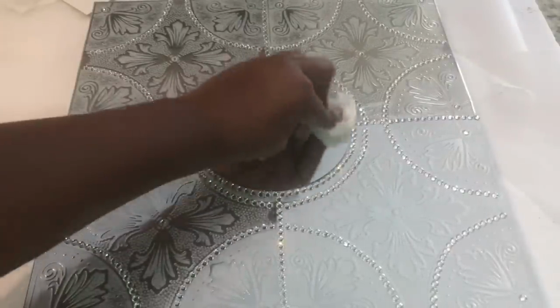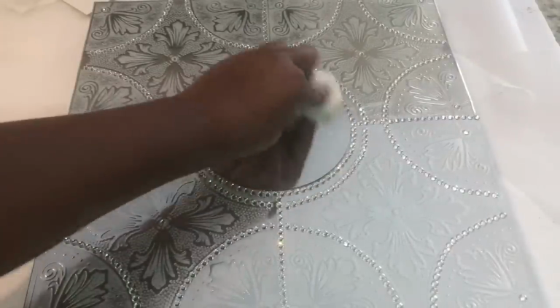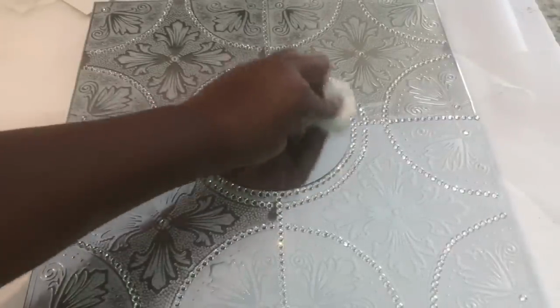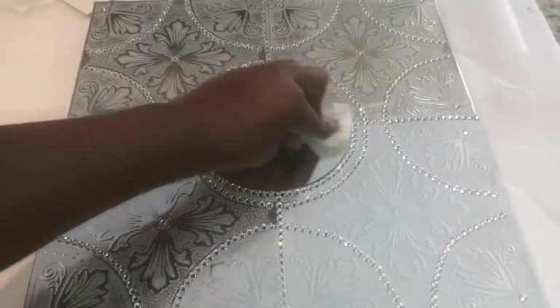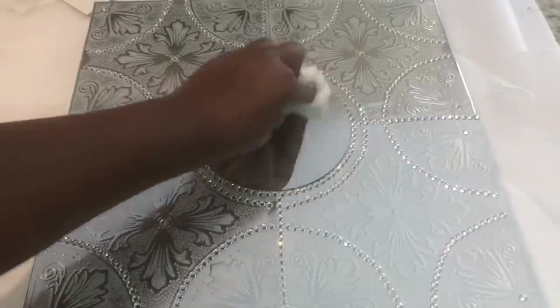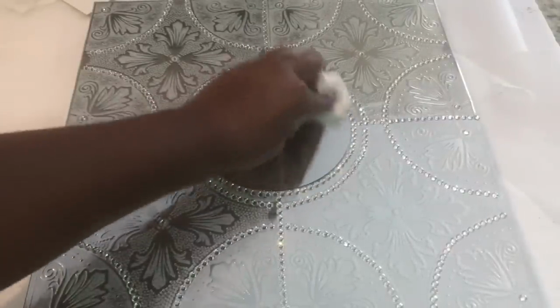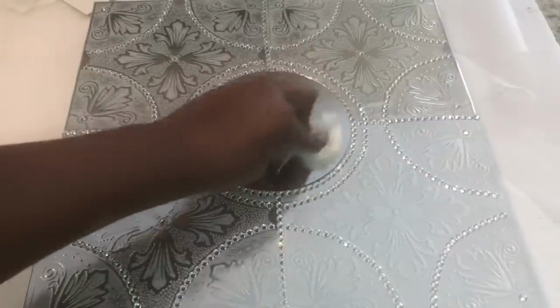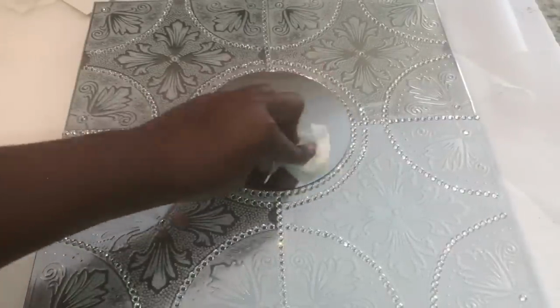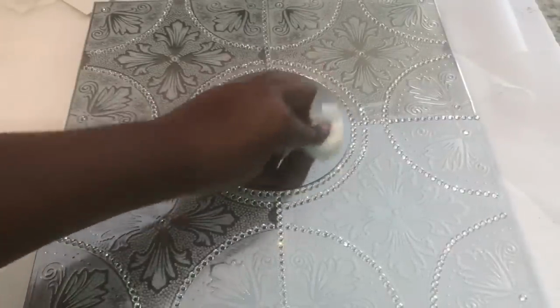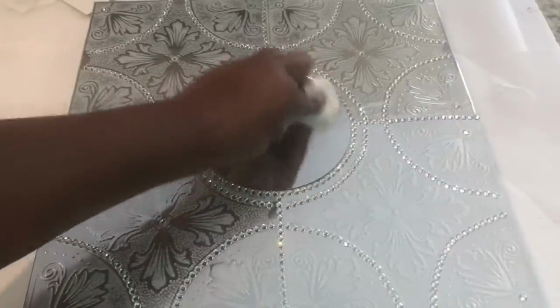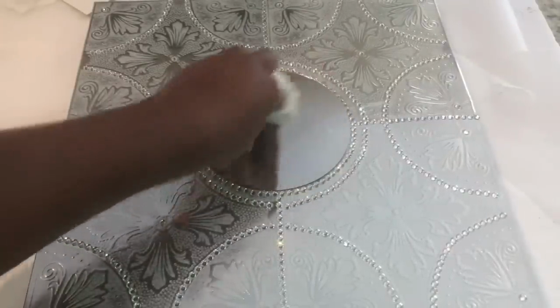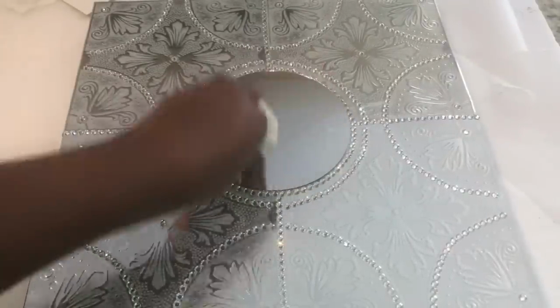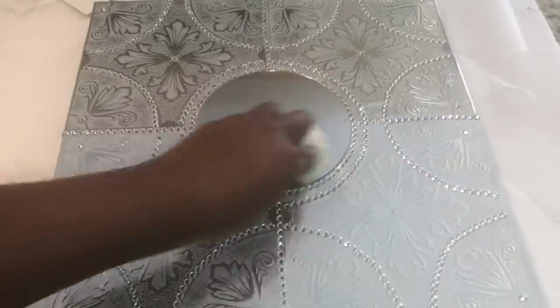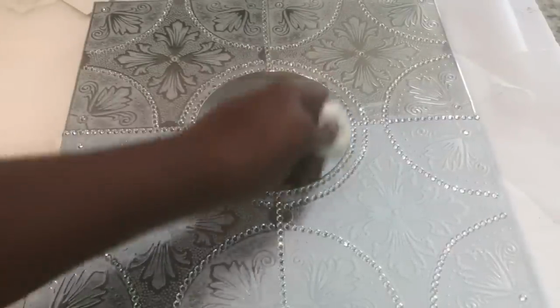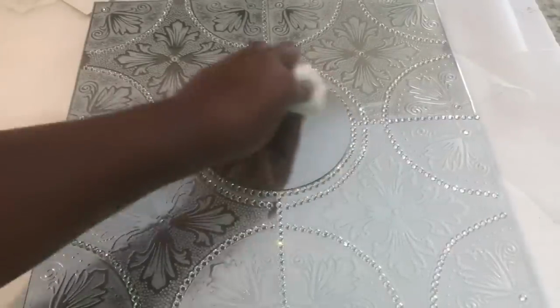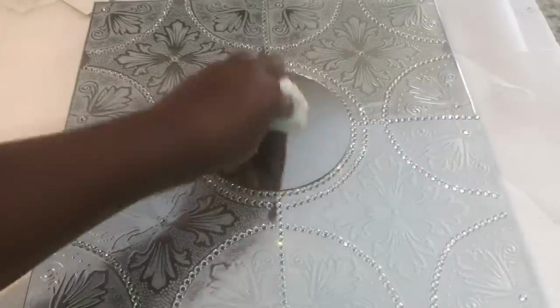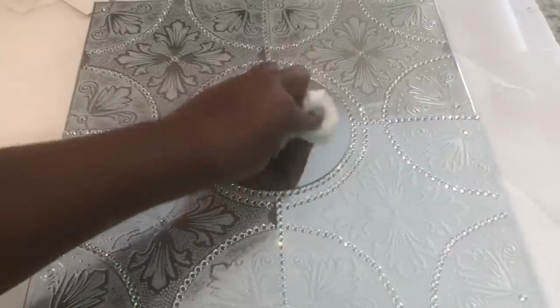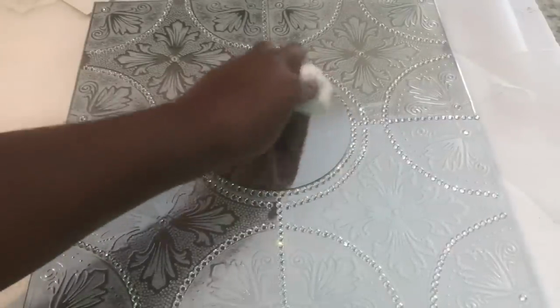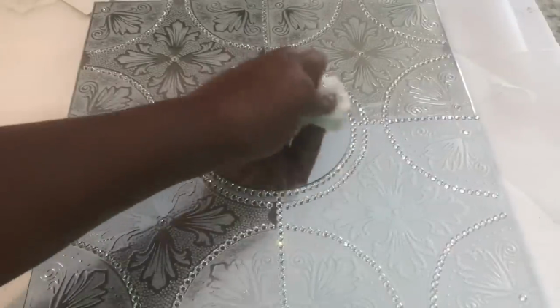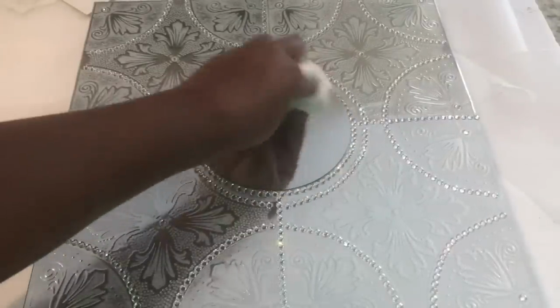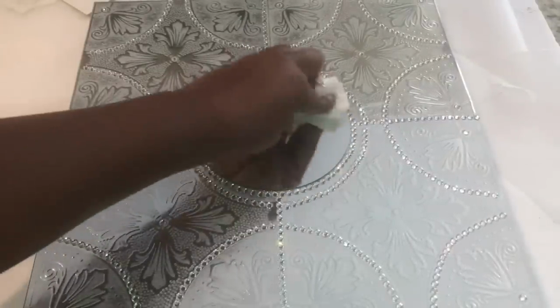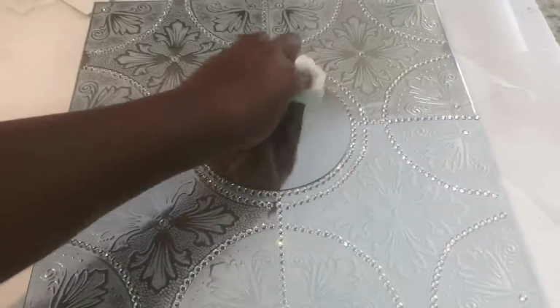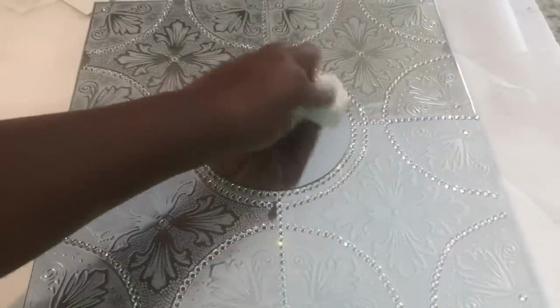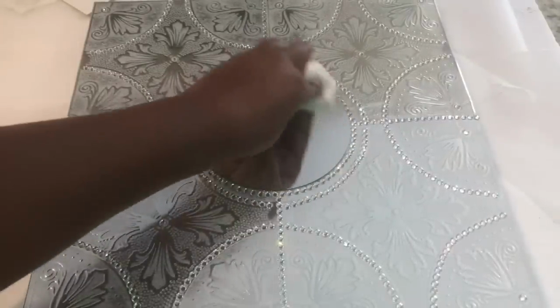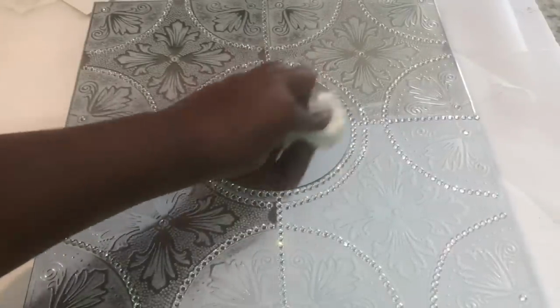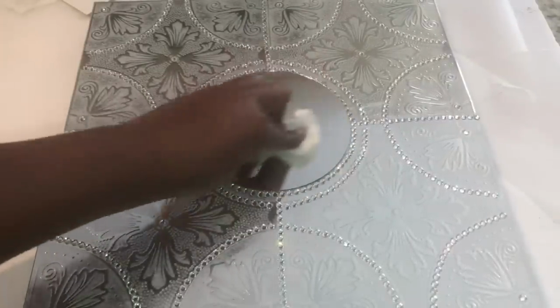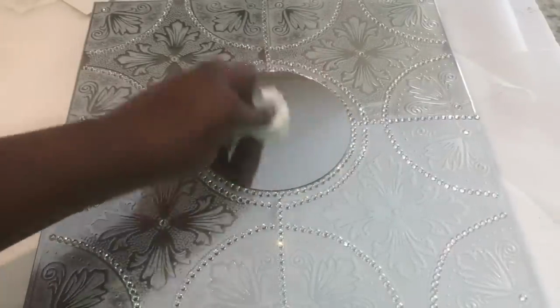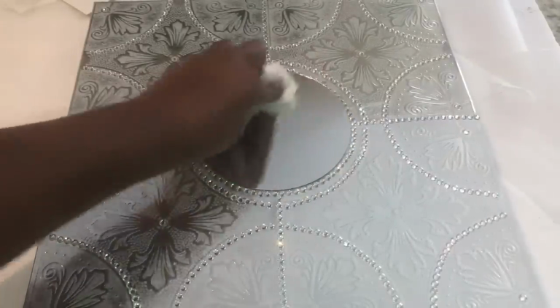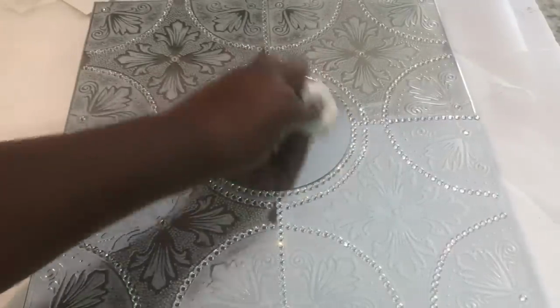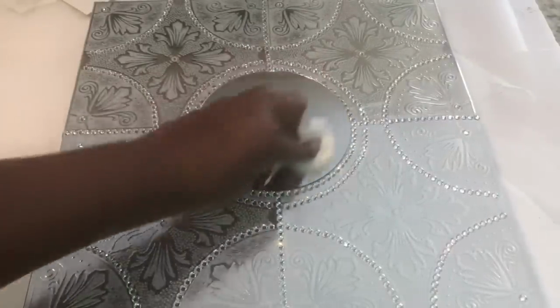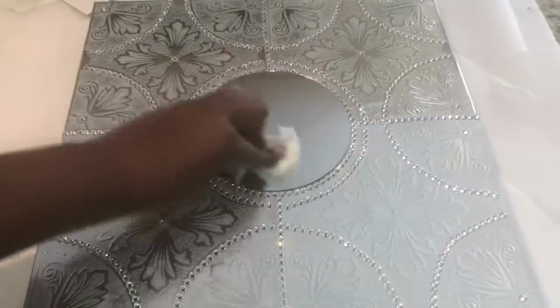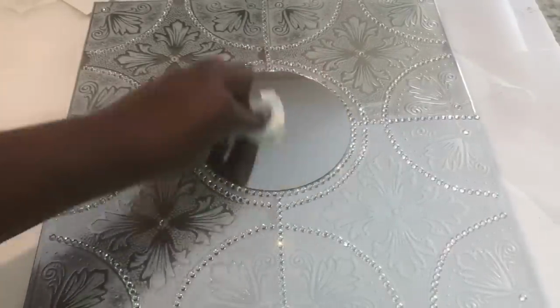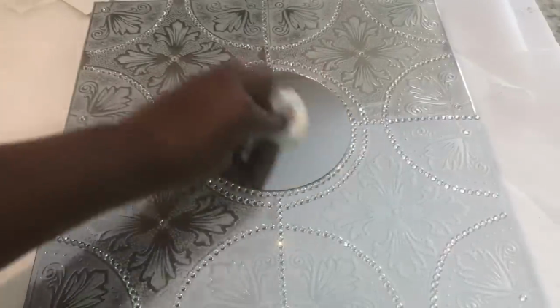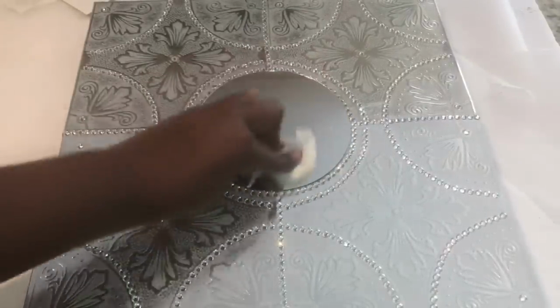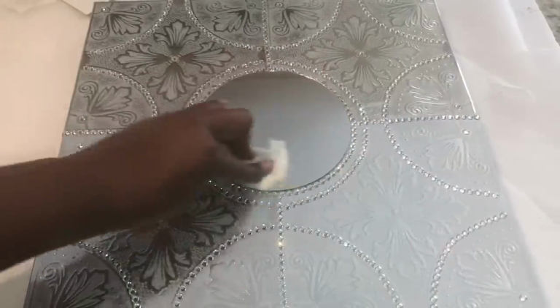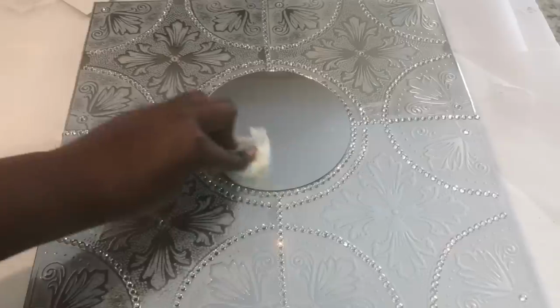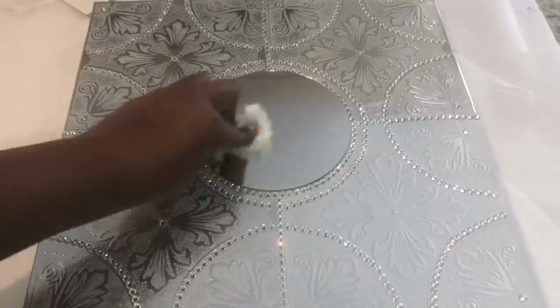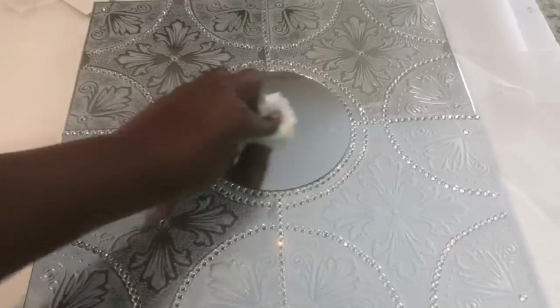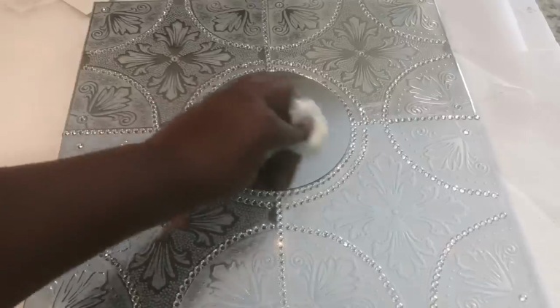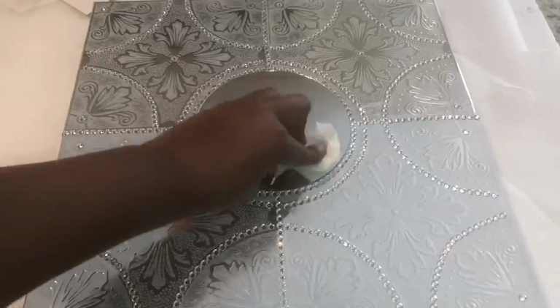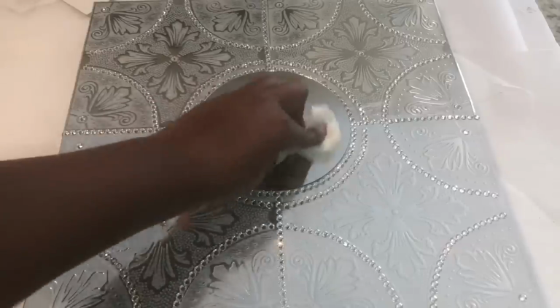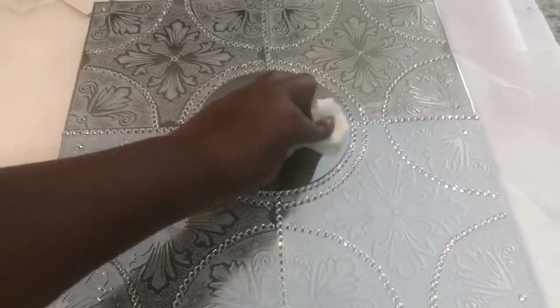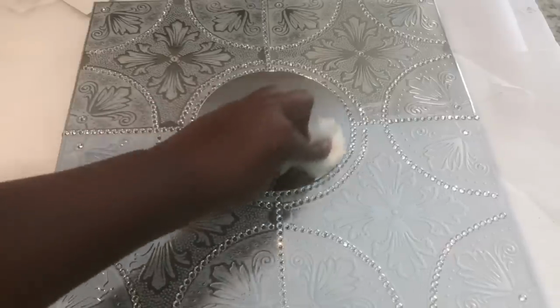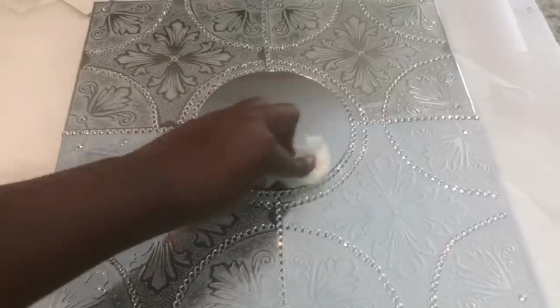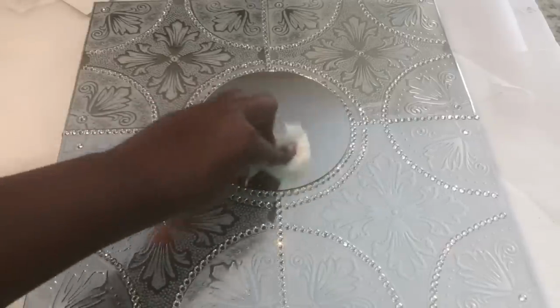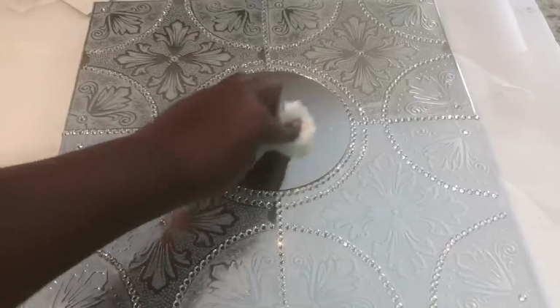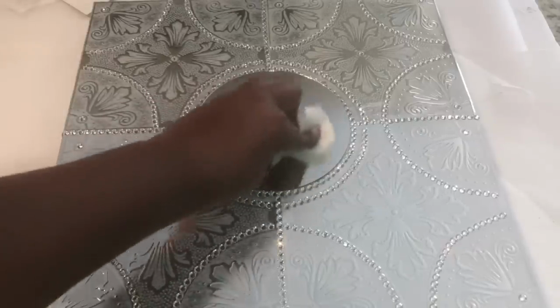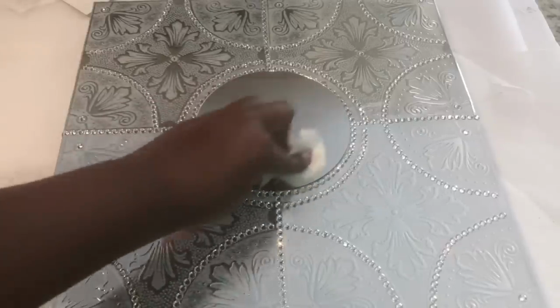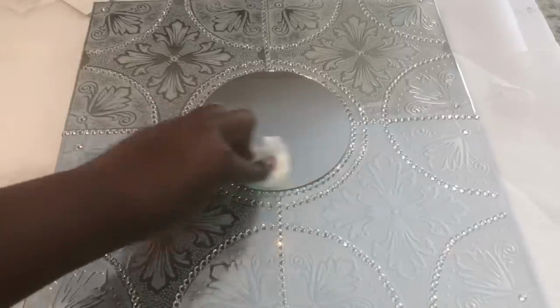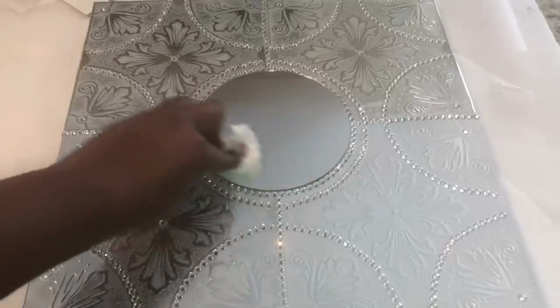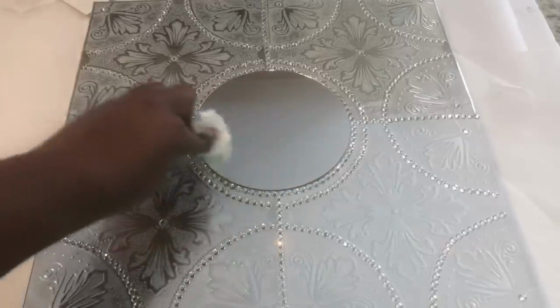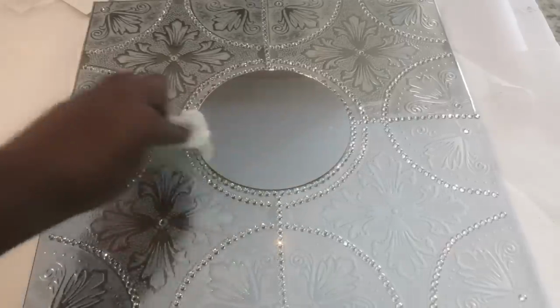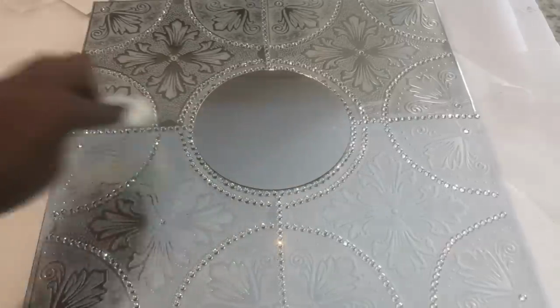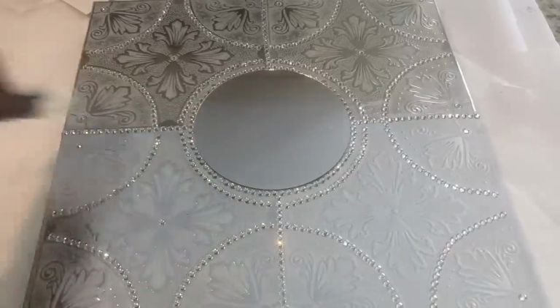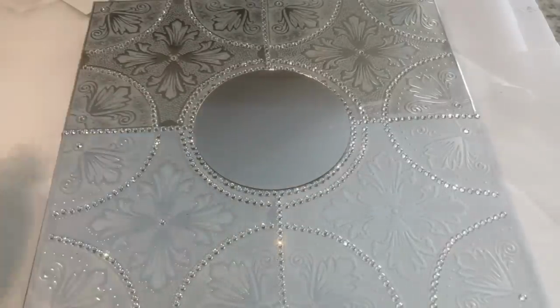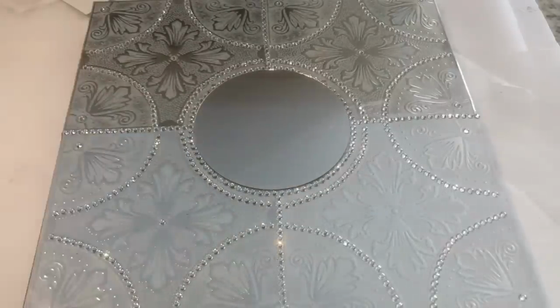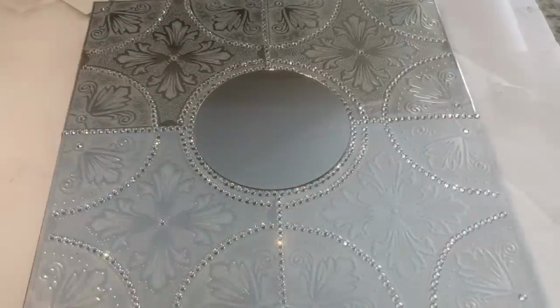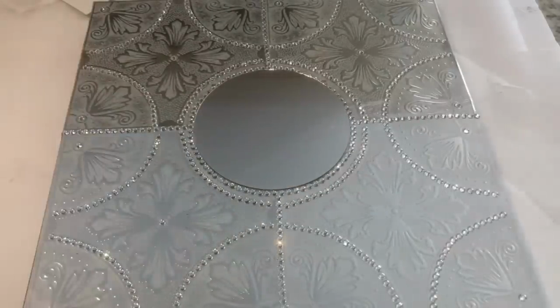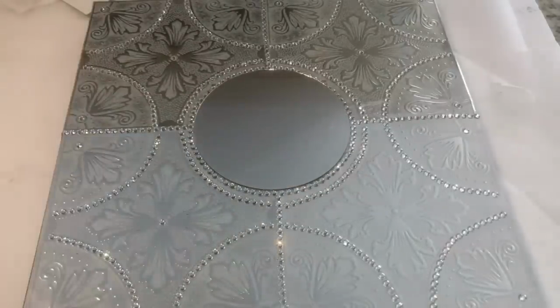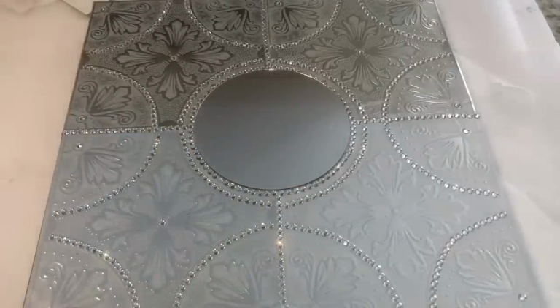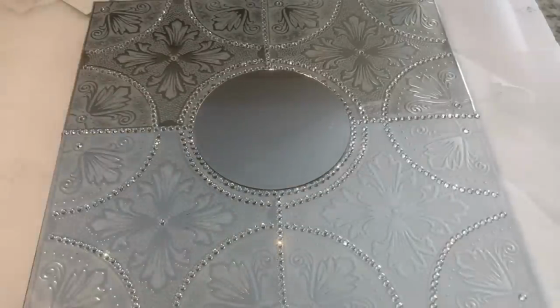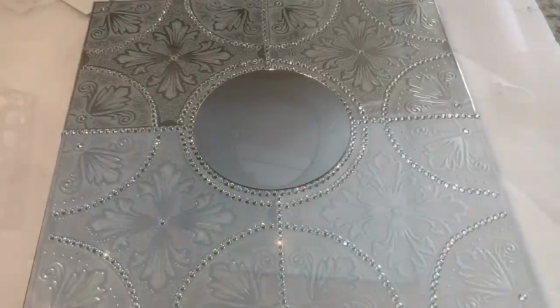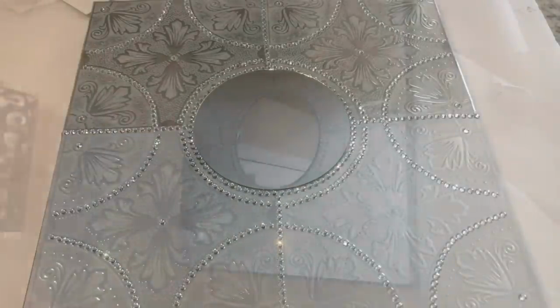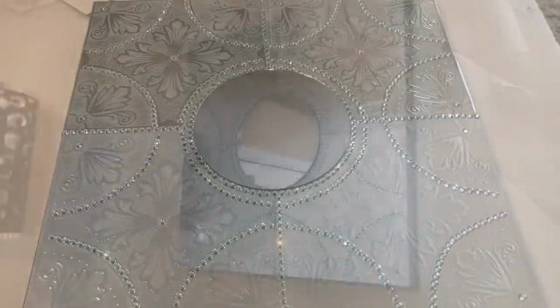To complete the project, I cleaned my mirrors, used two small nails to hang my design, and here's the finished look.